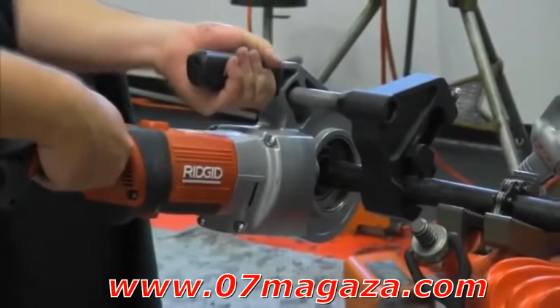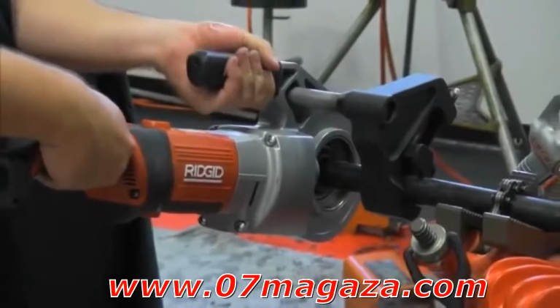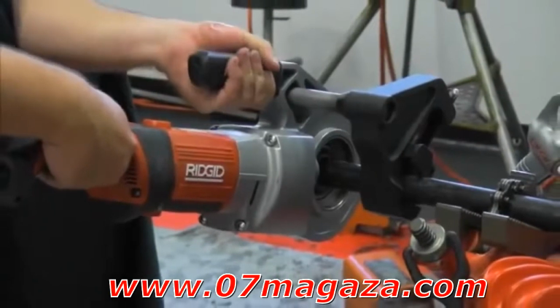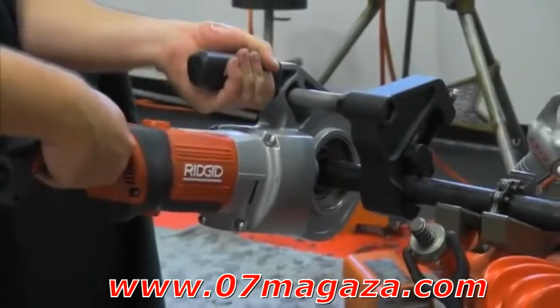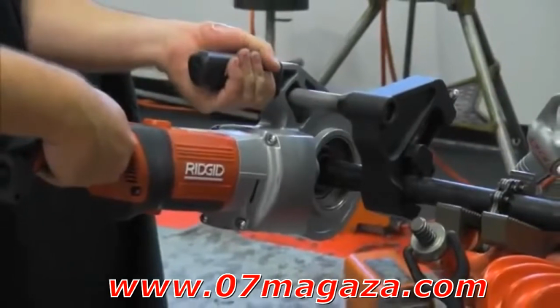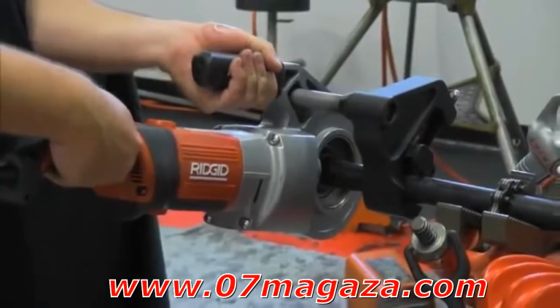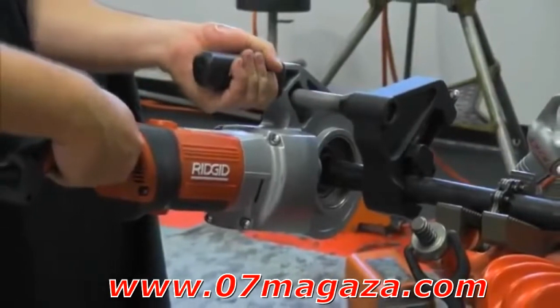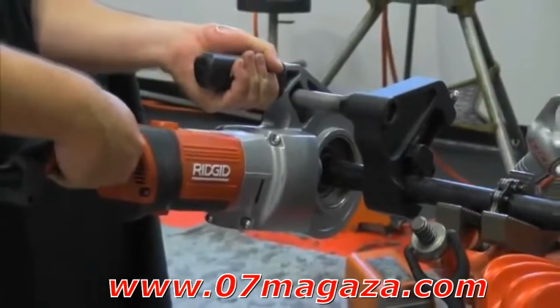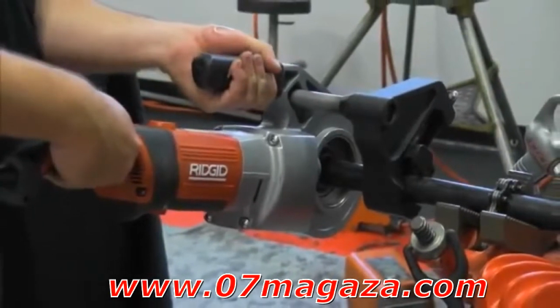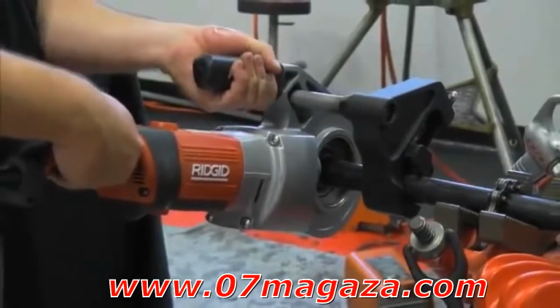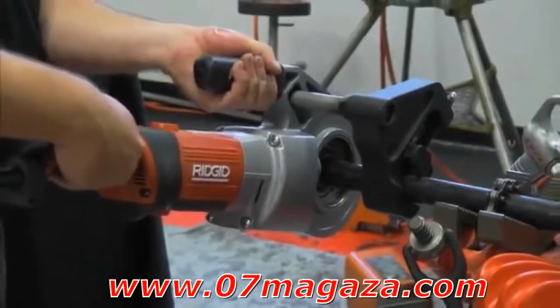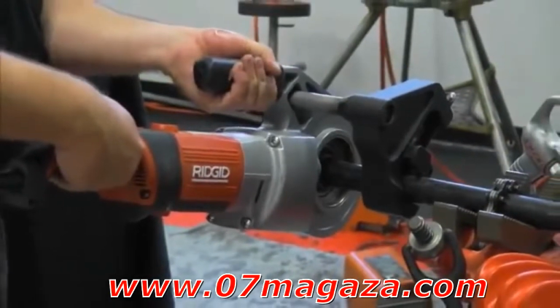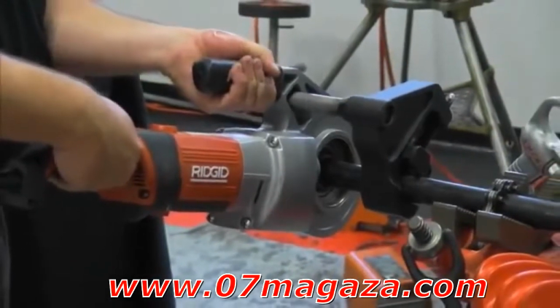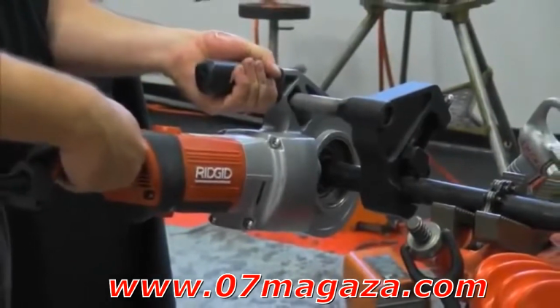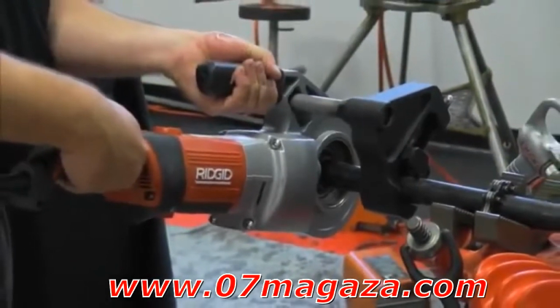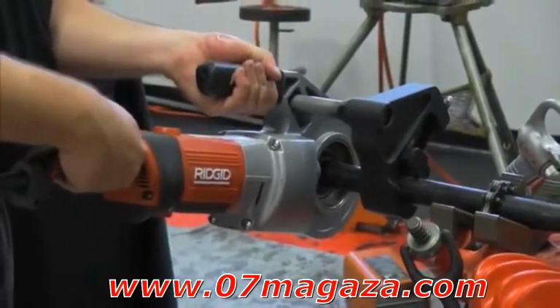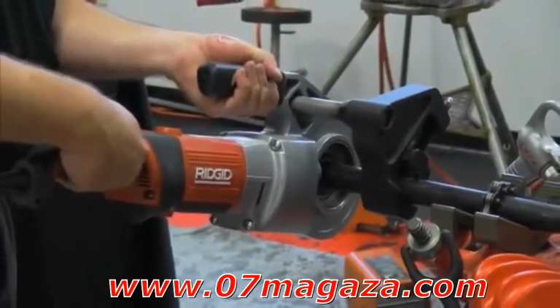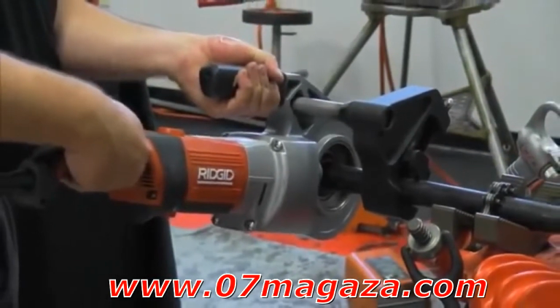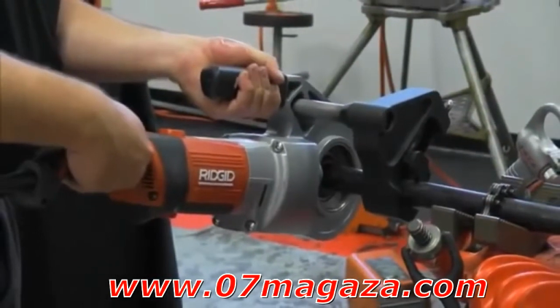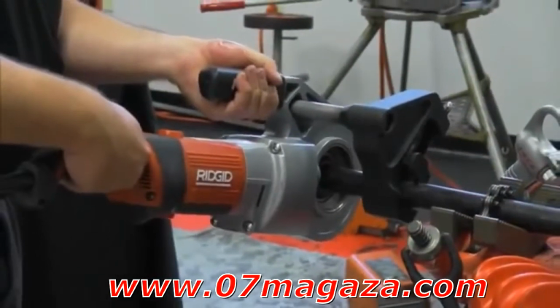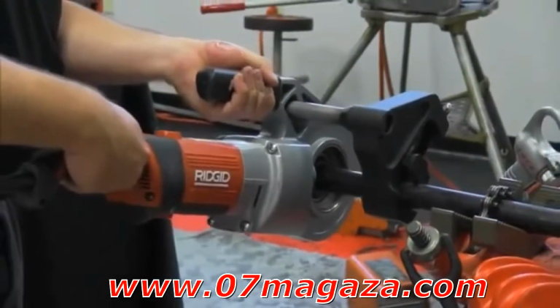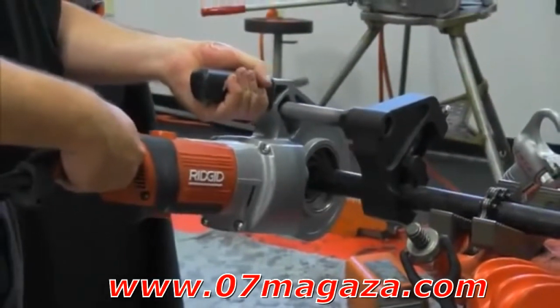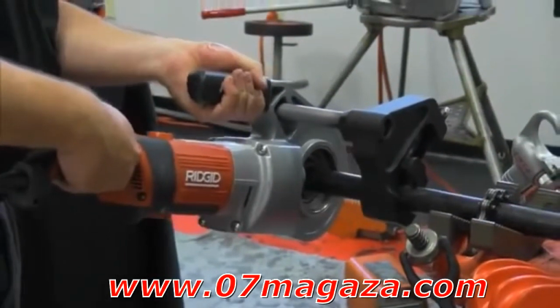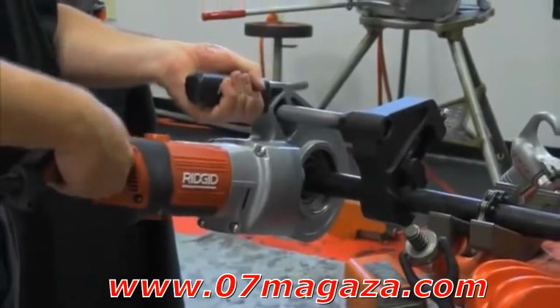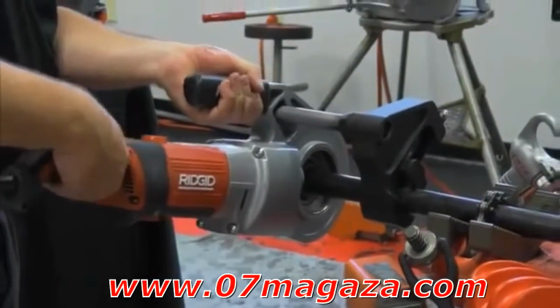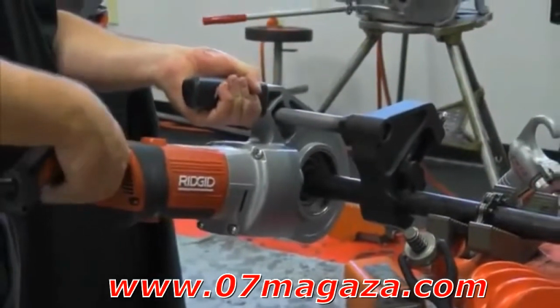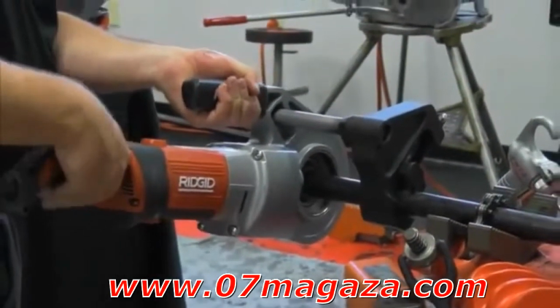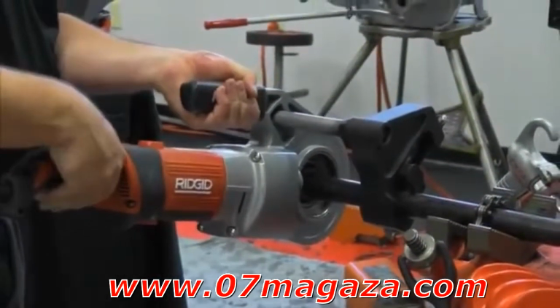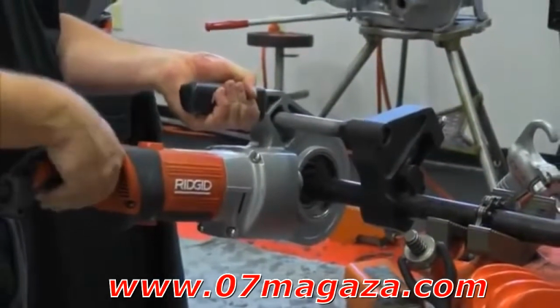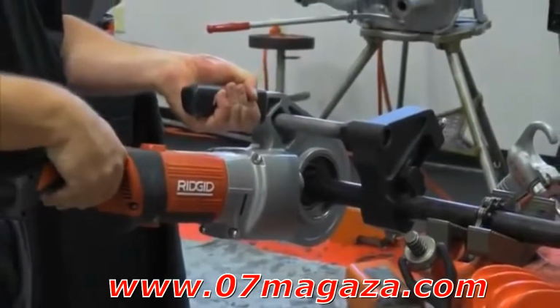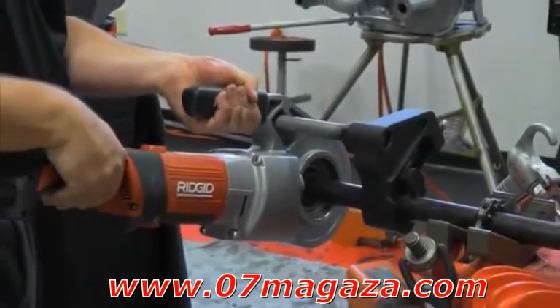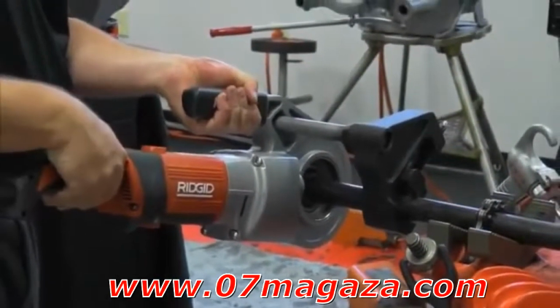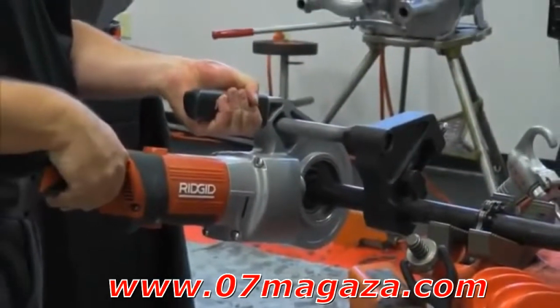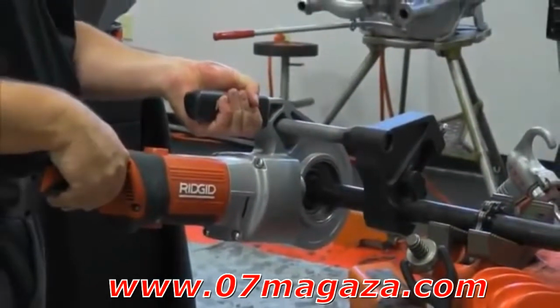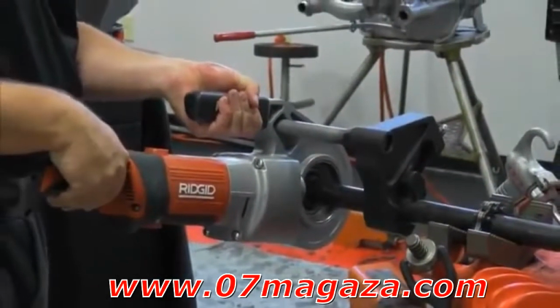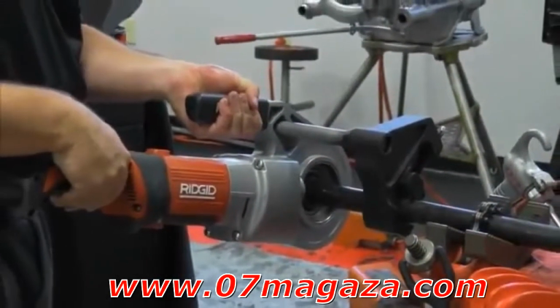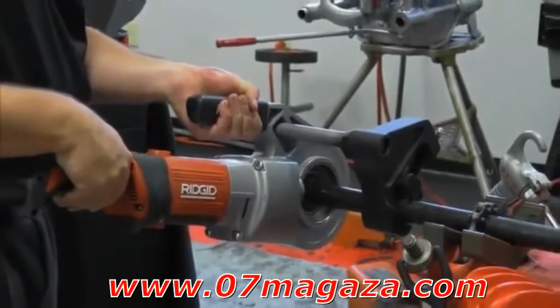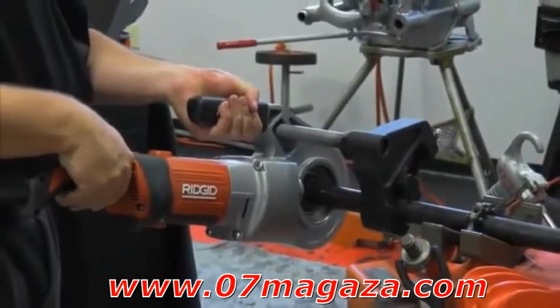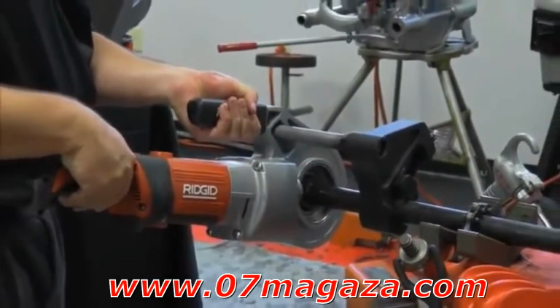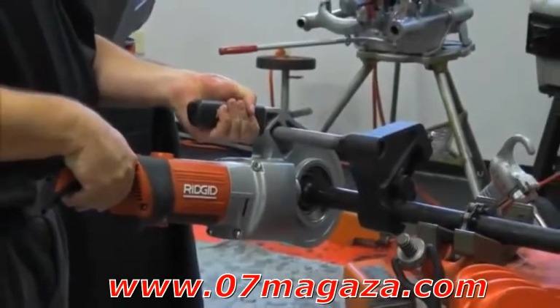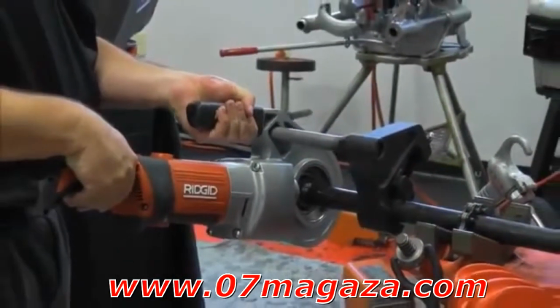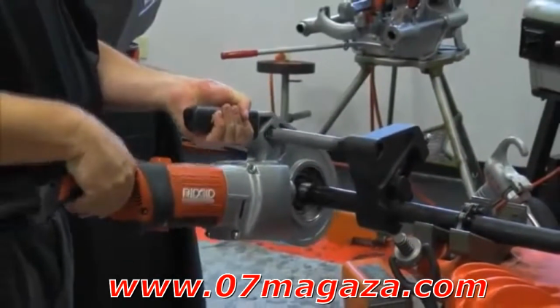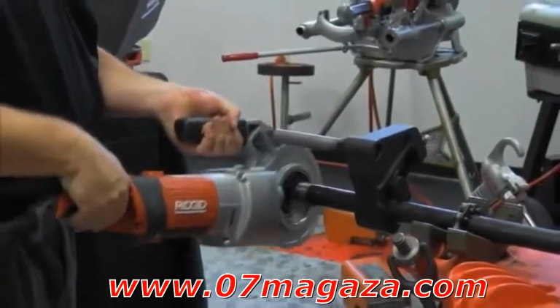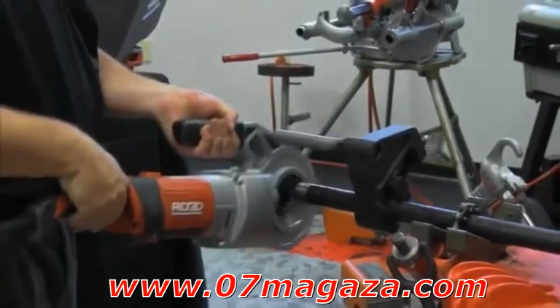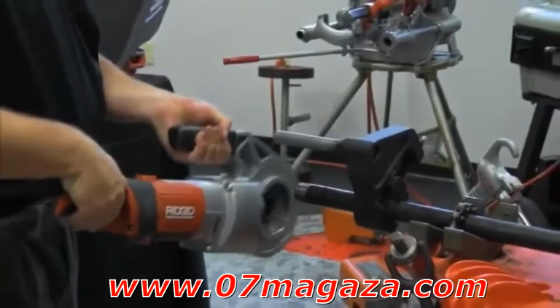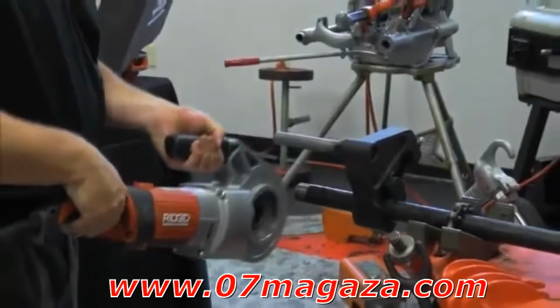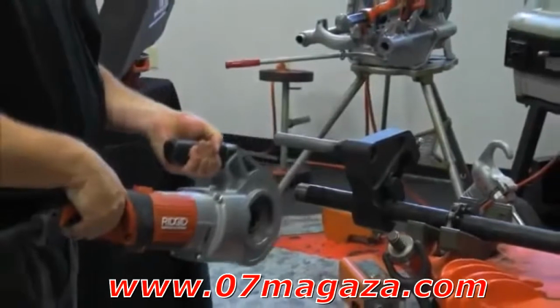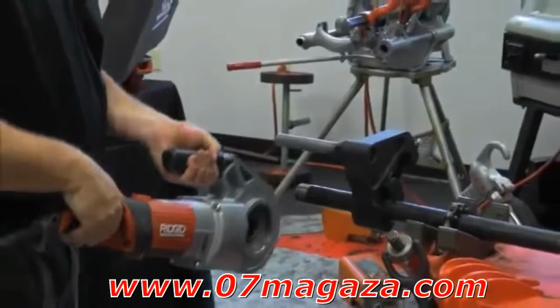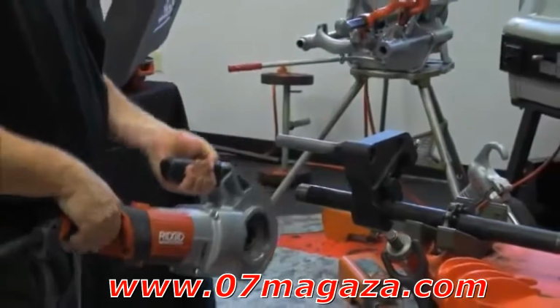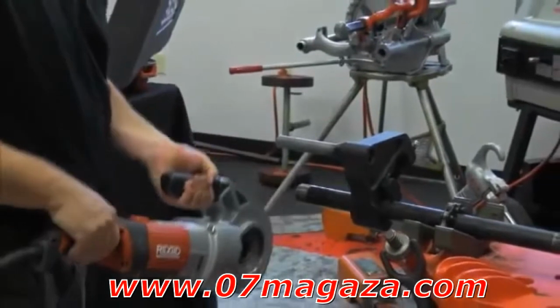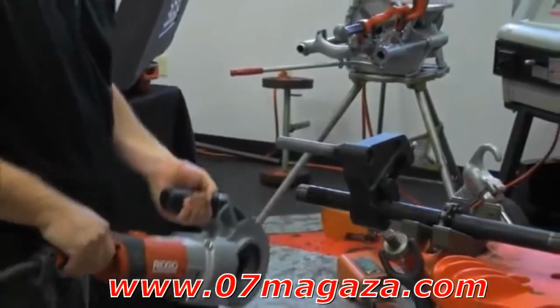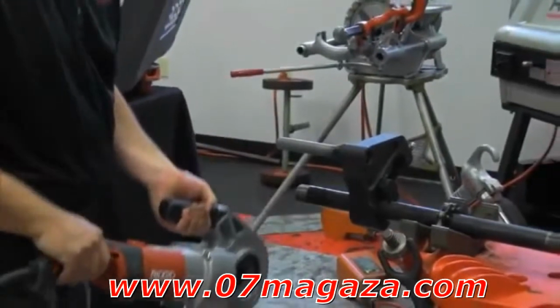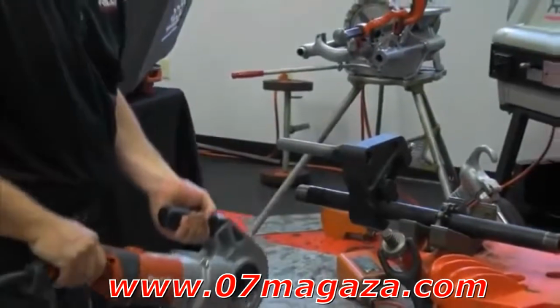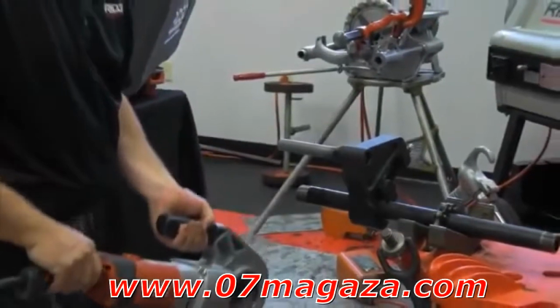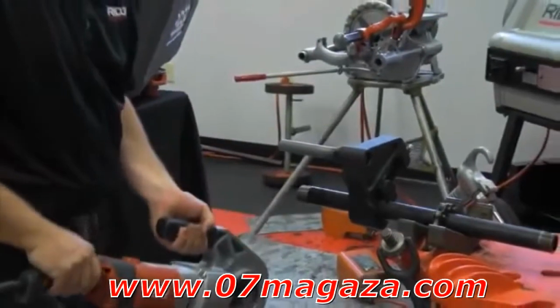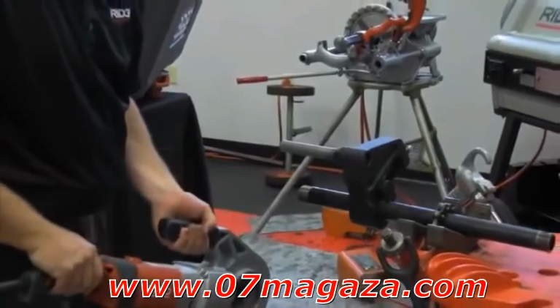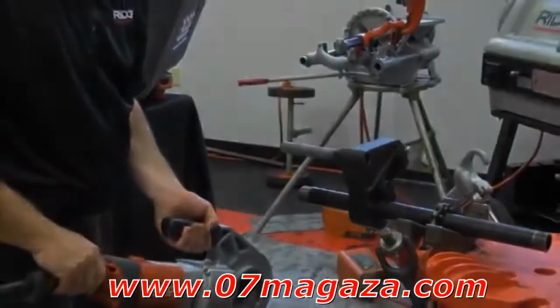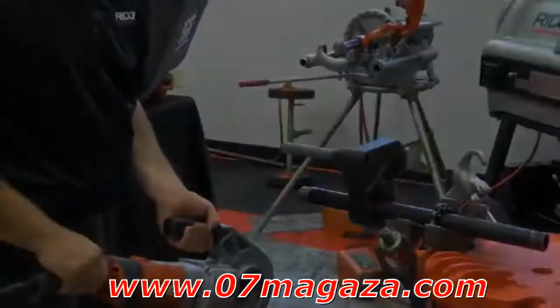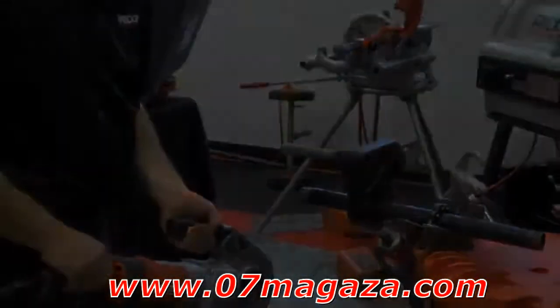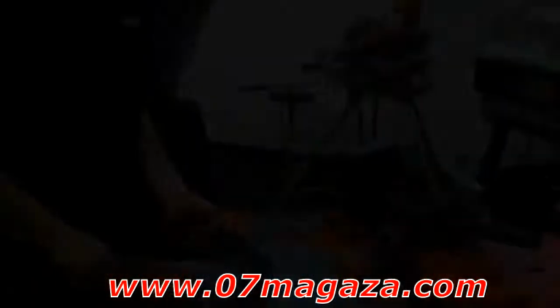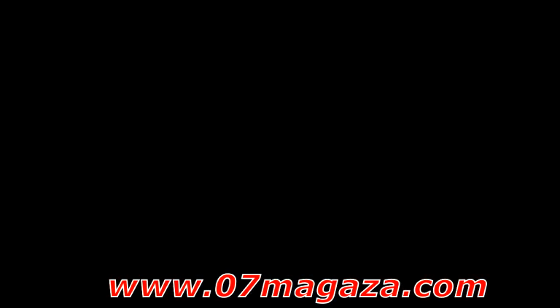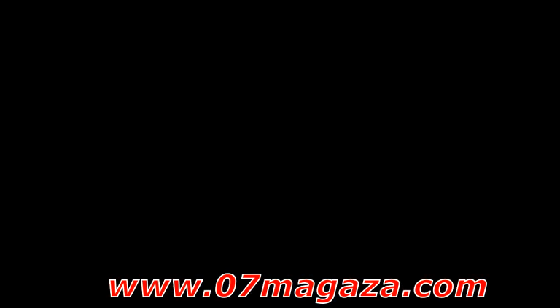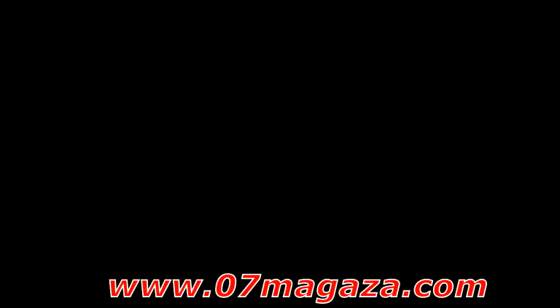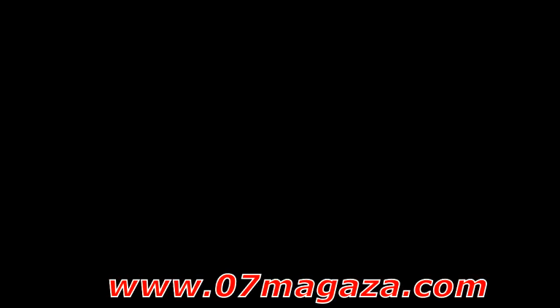Visit us at www.ridgid.com or call for more information and schedule your demo today.